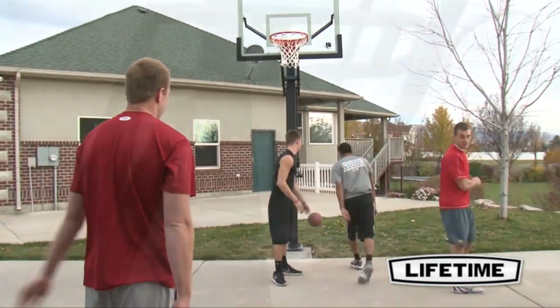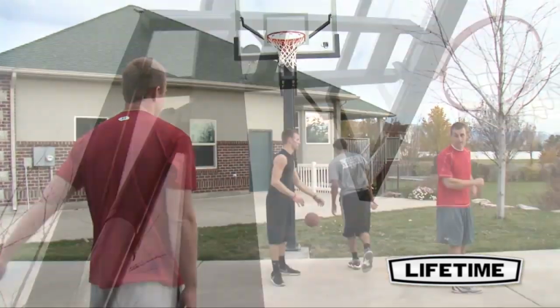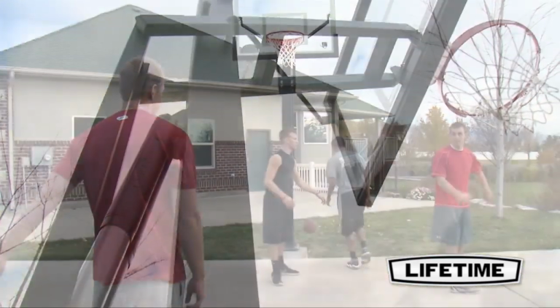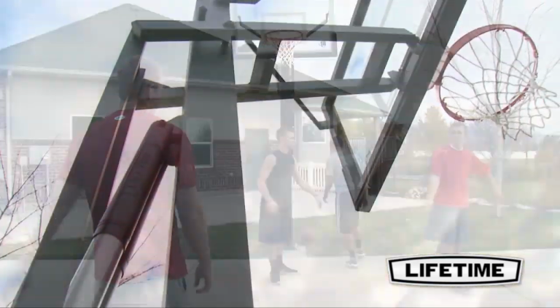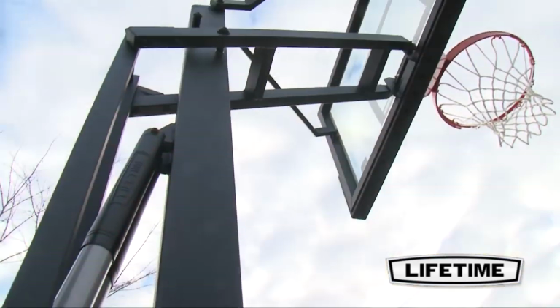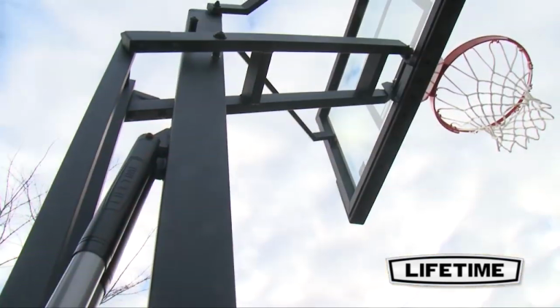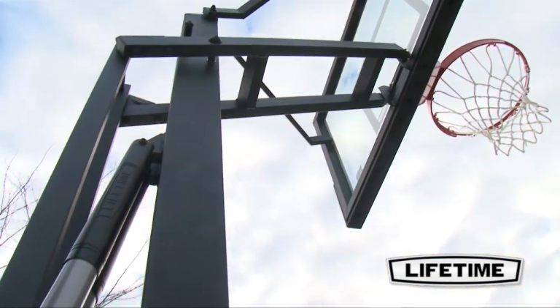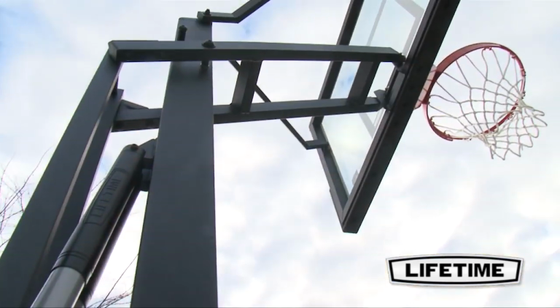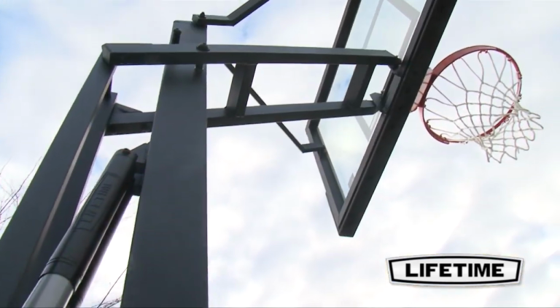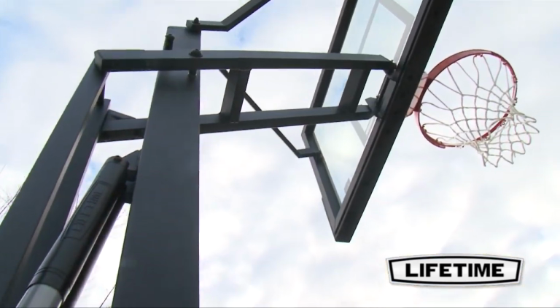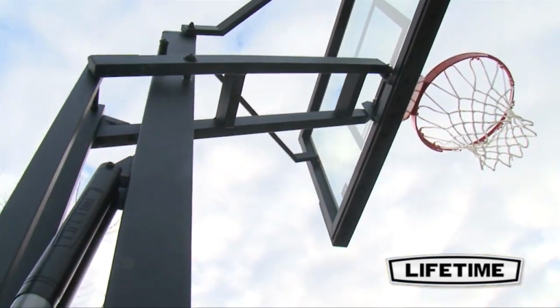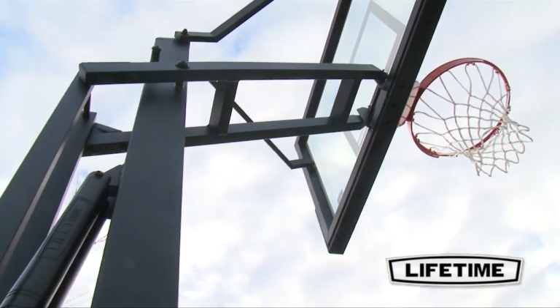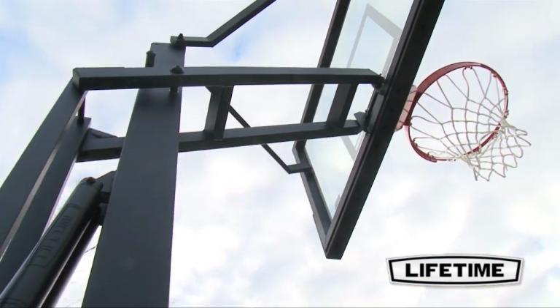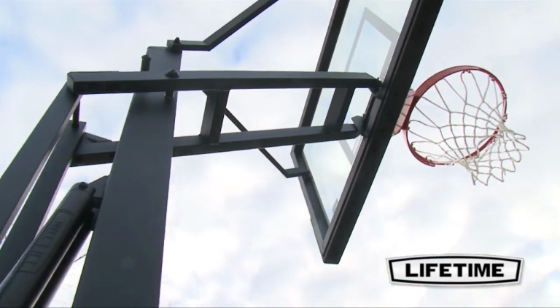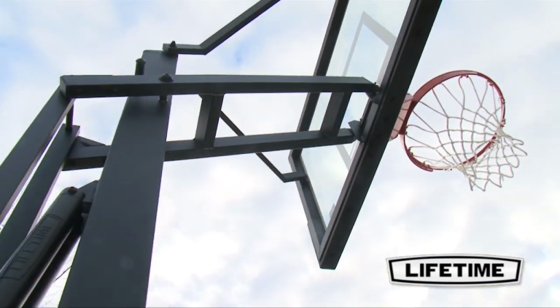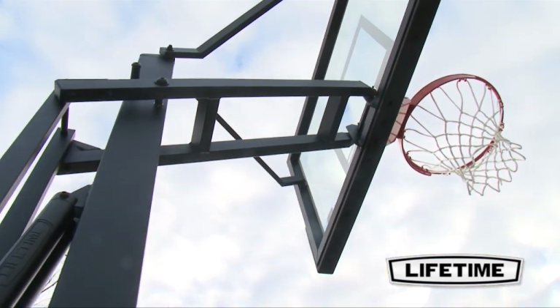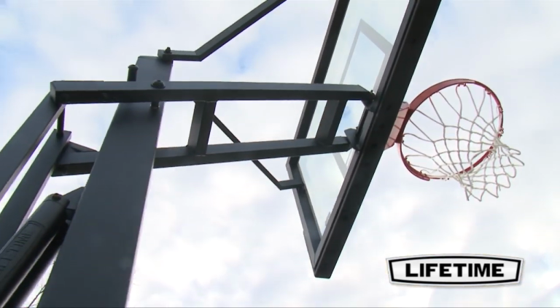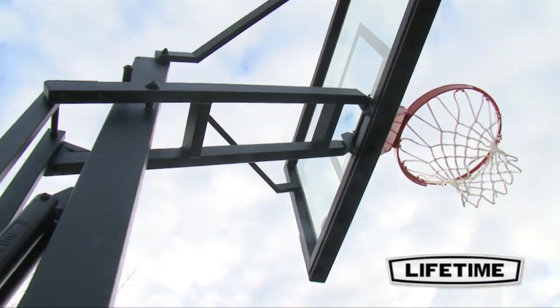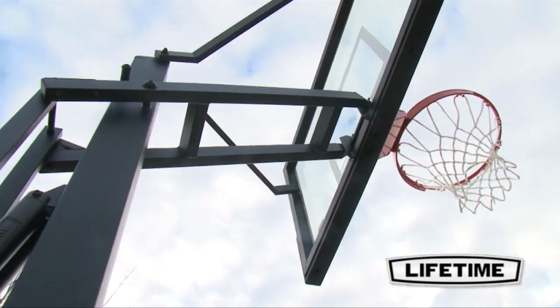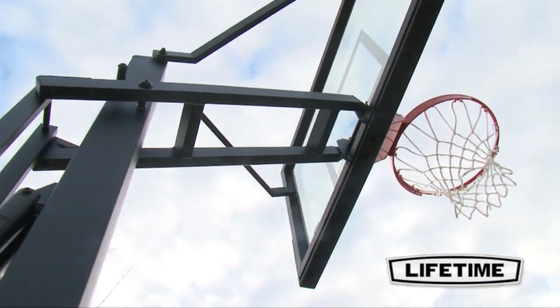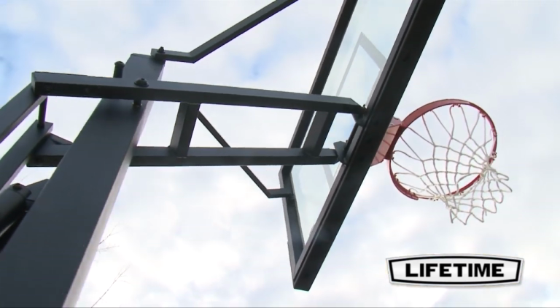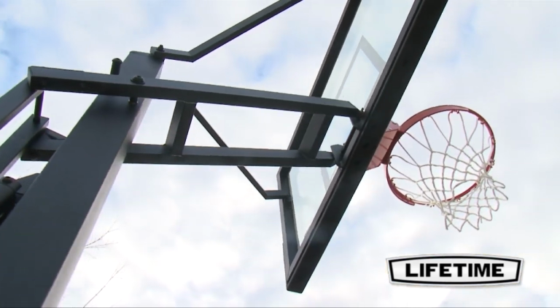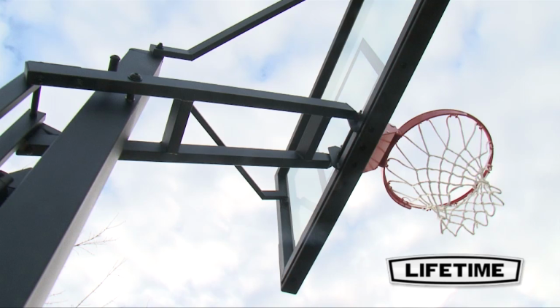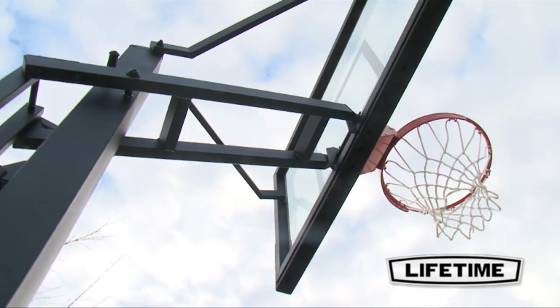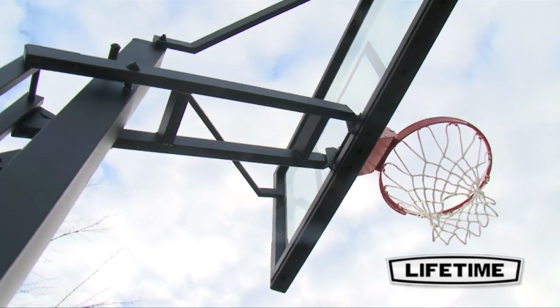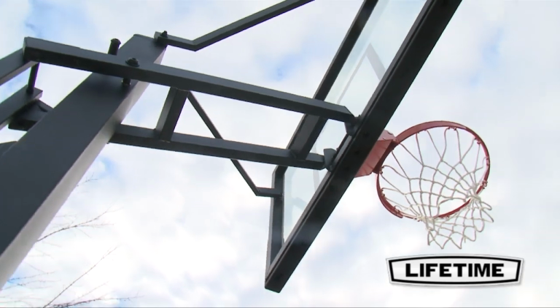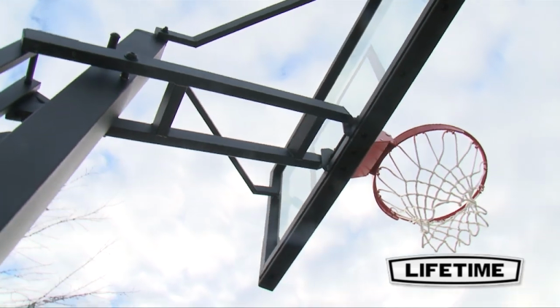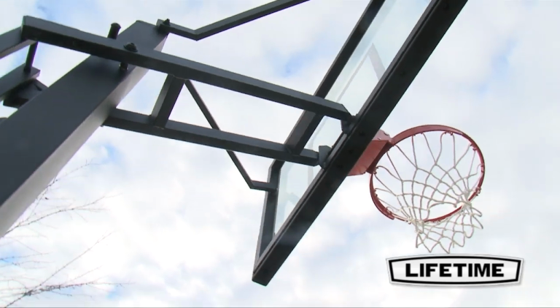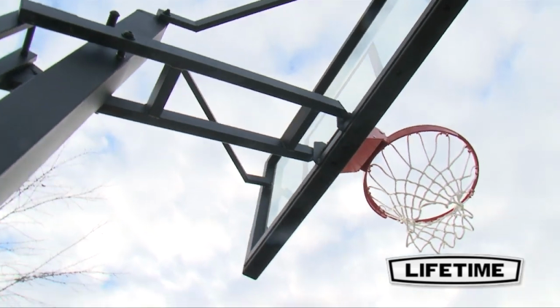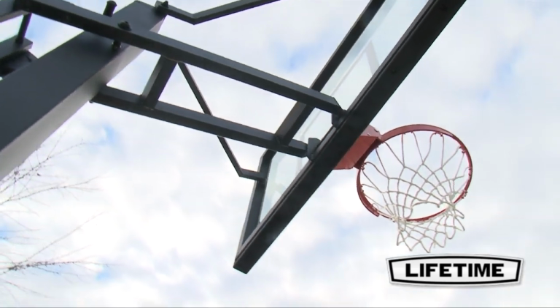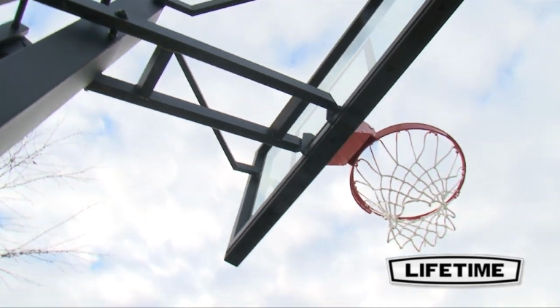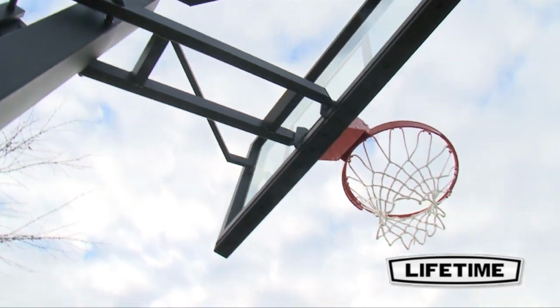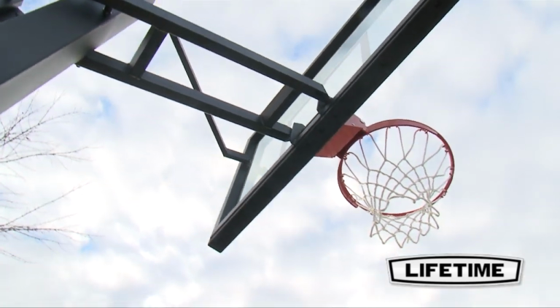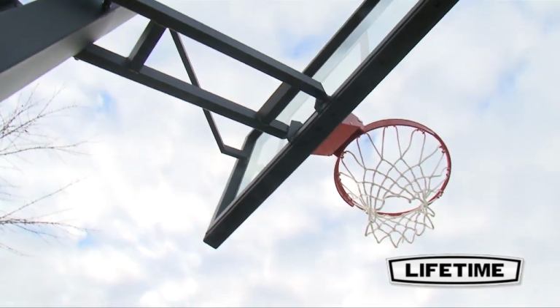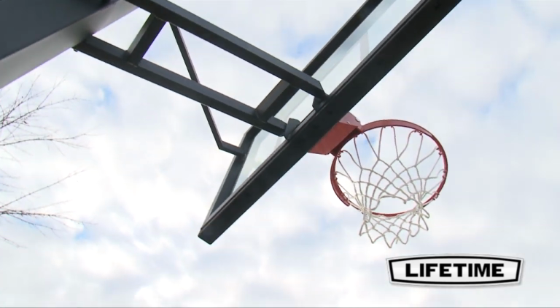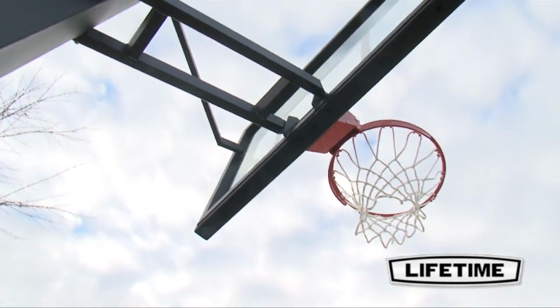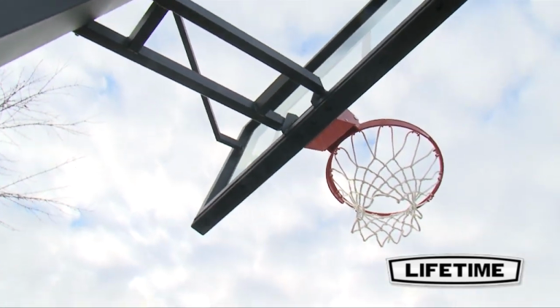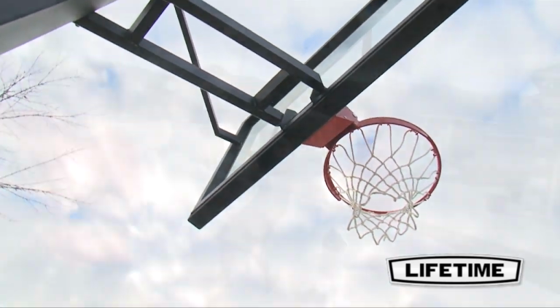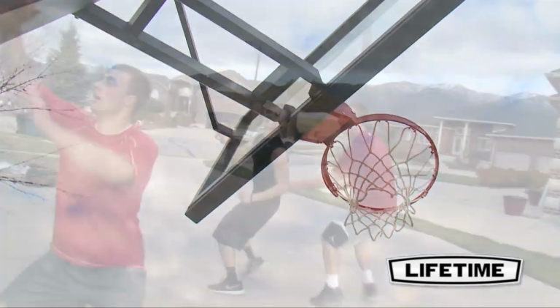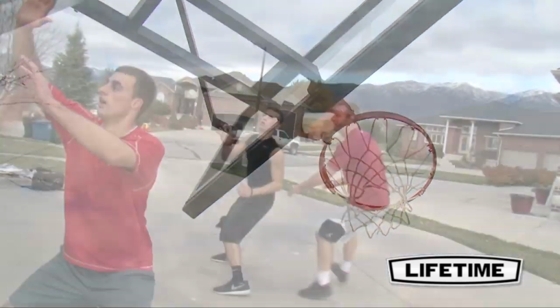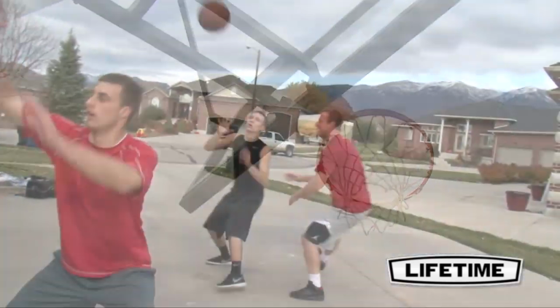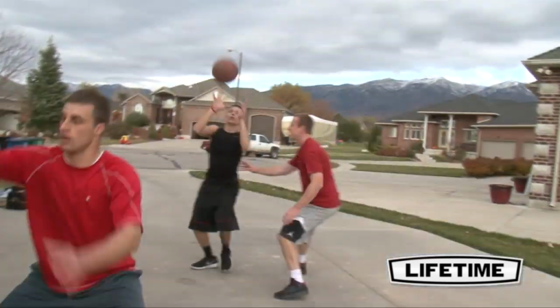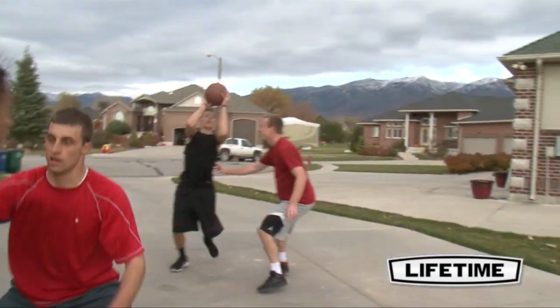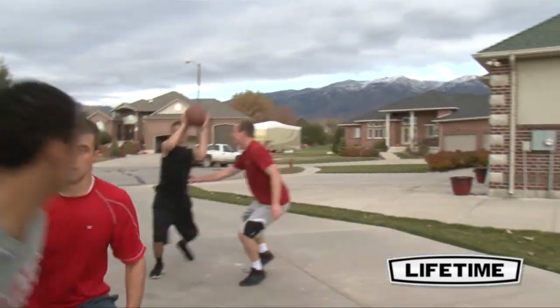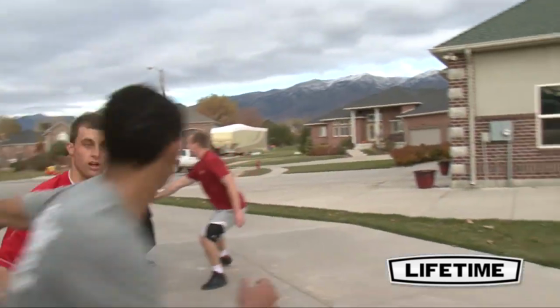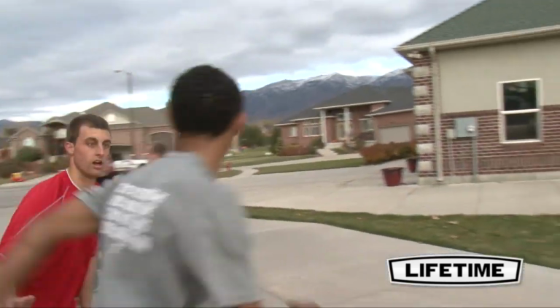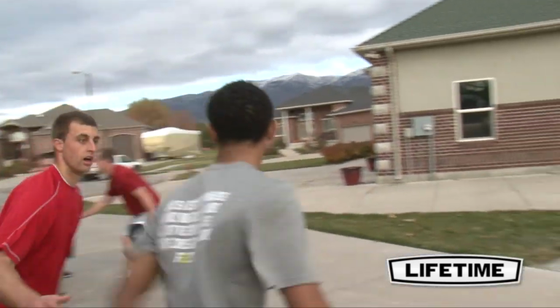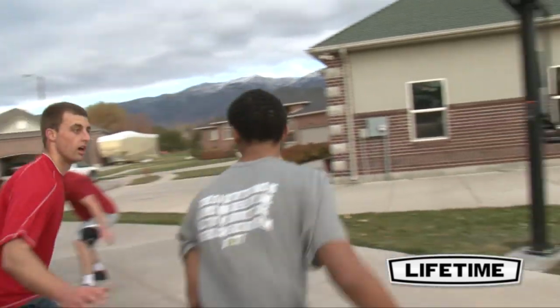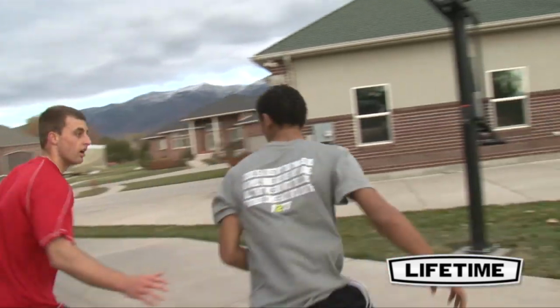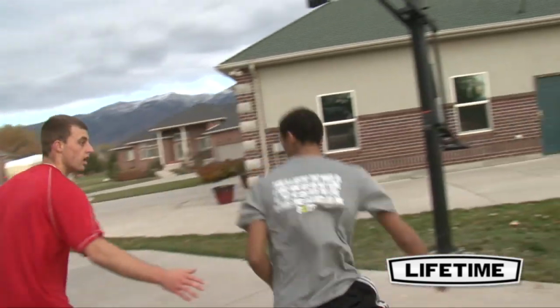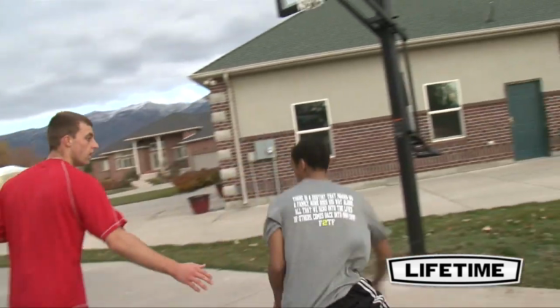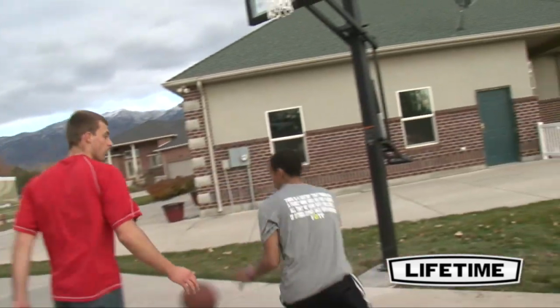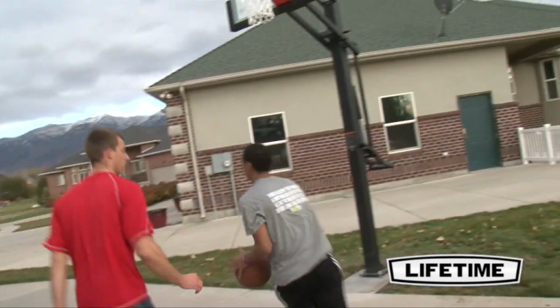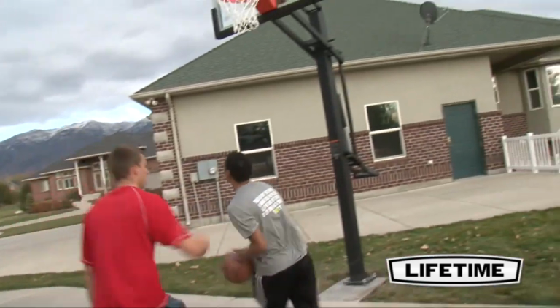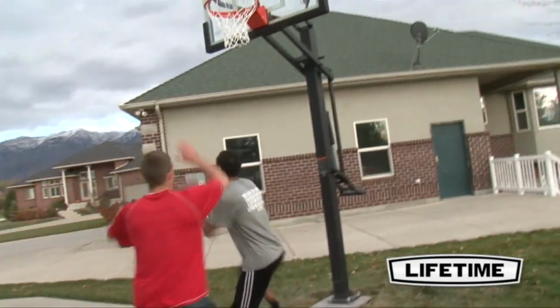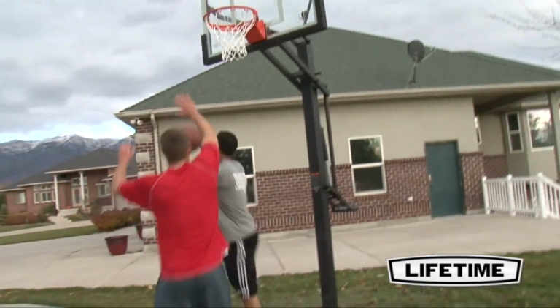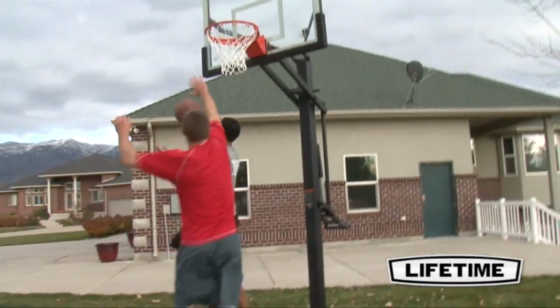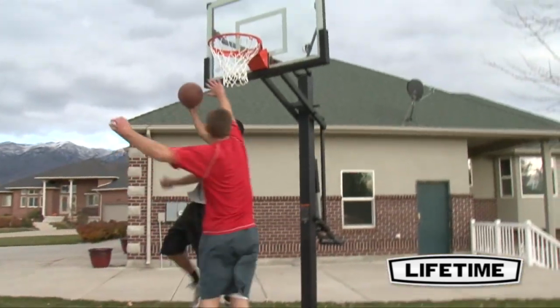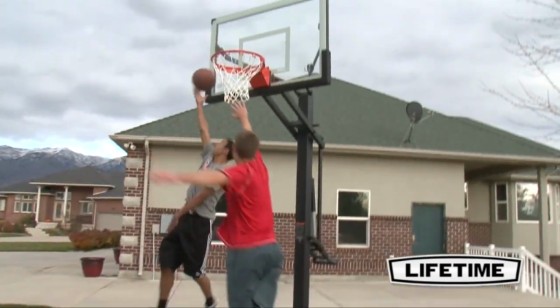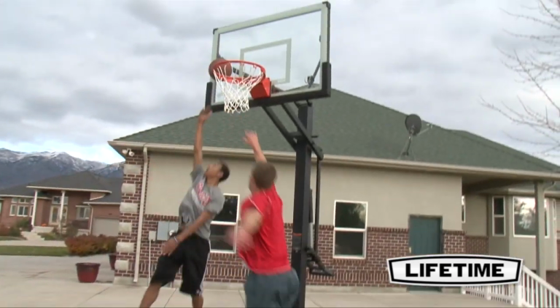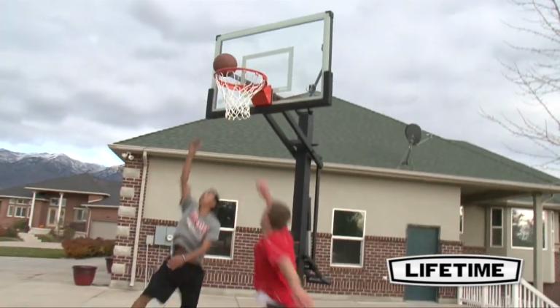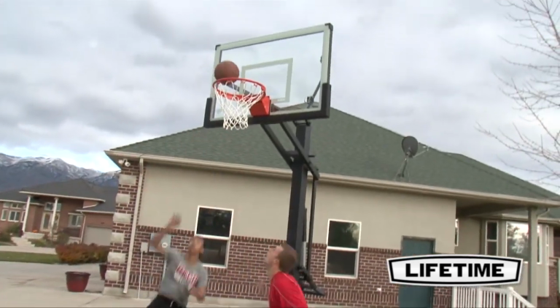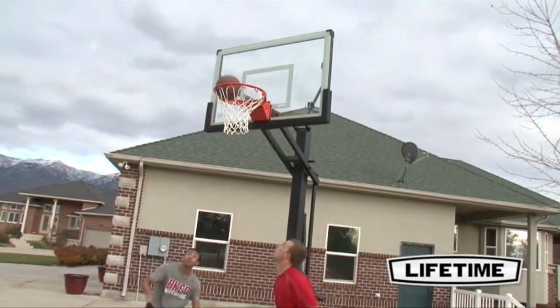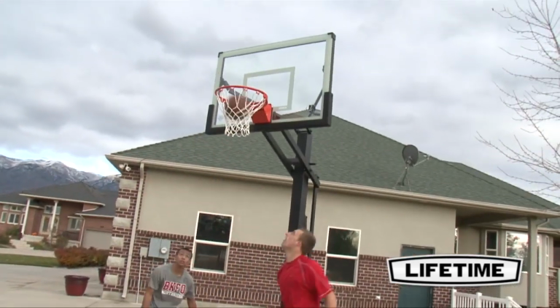You will also appreciate the 35-inch offset from the backboard to the pole, which provides plenty of playing room under the basketball hoop.